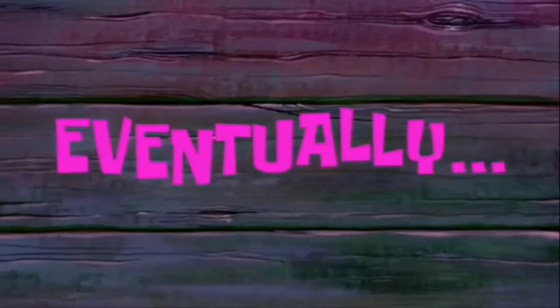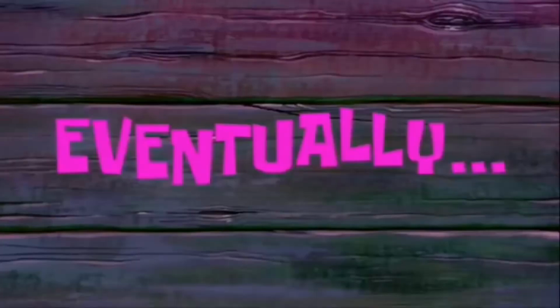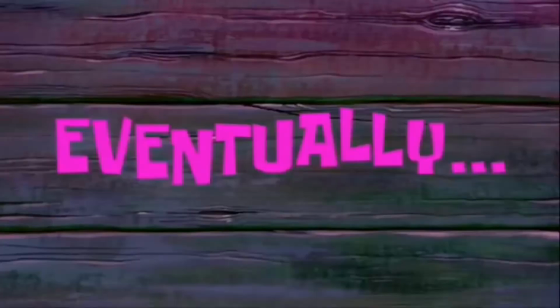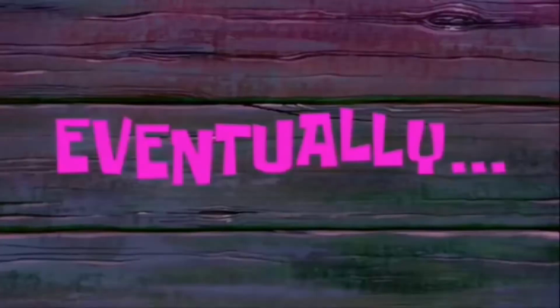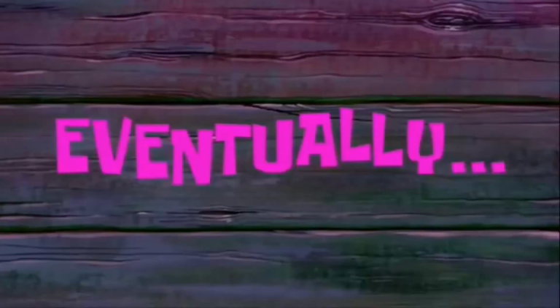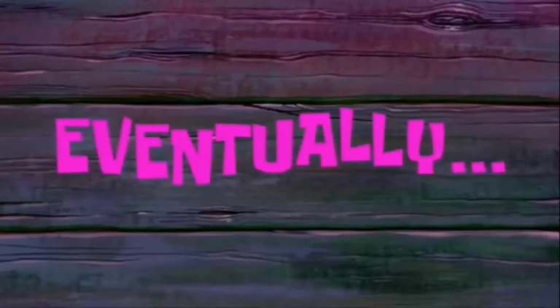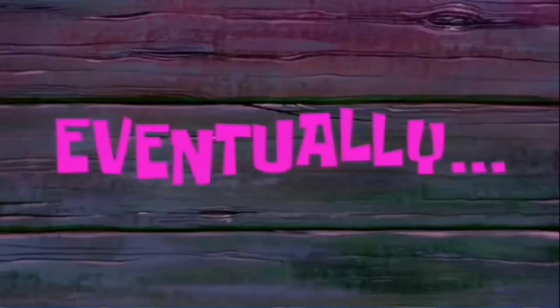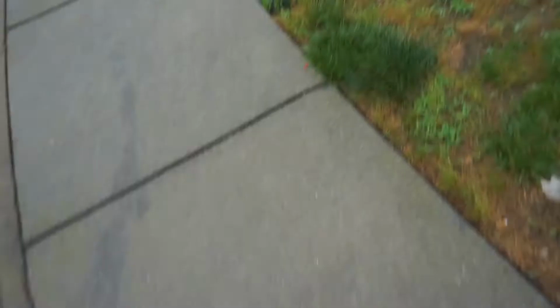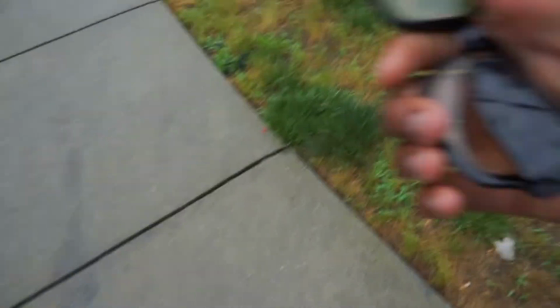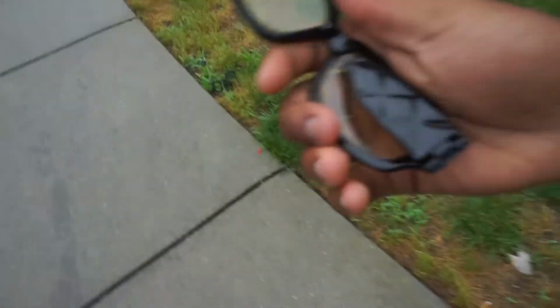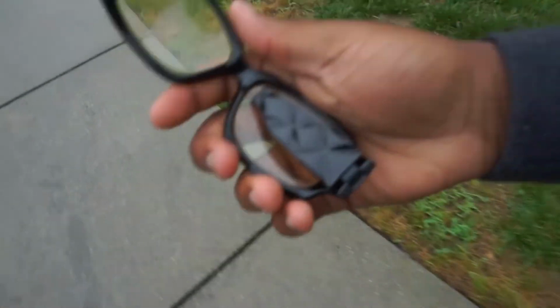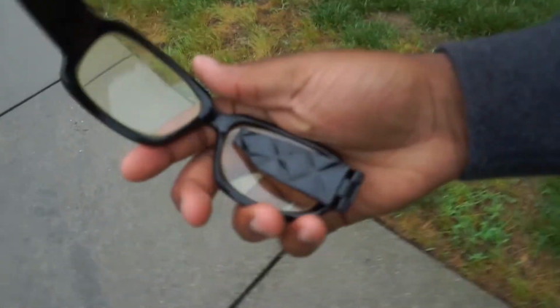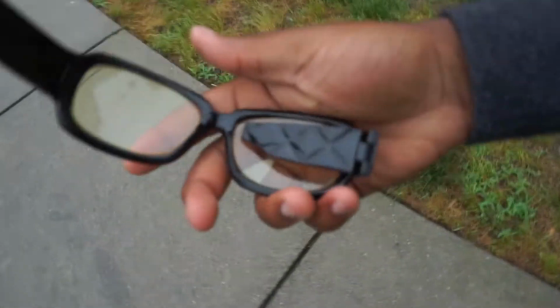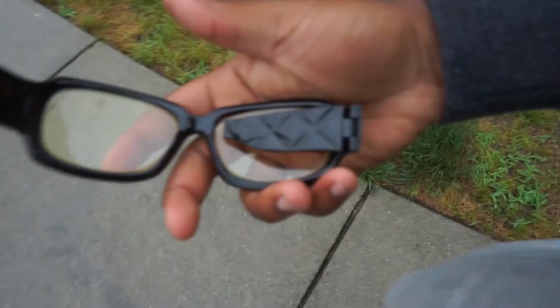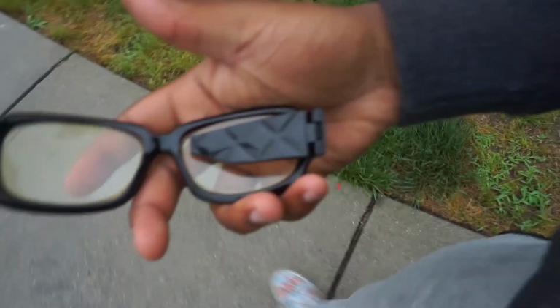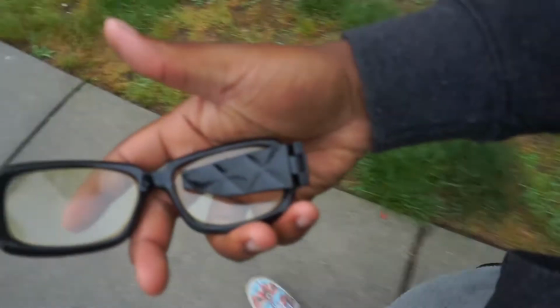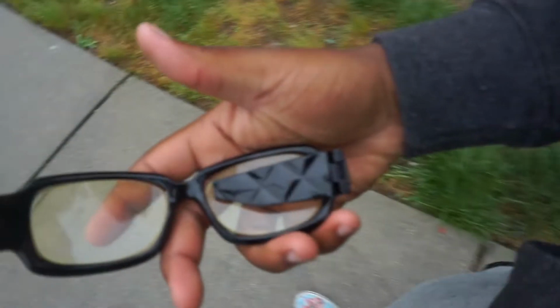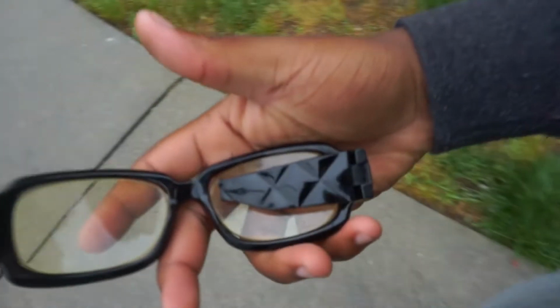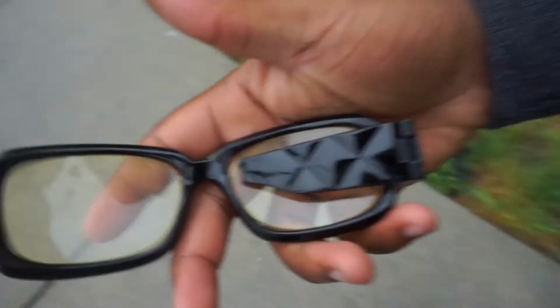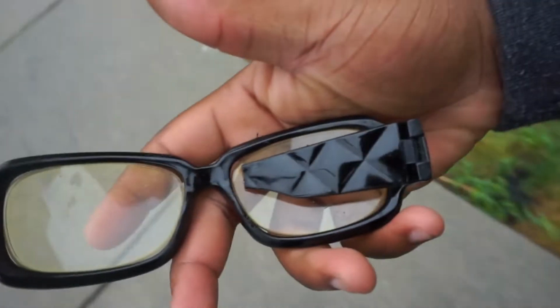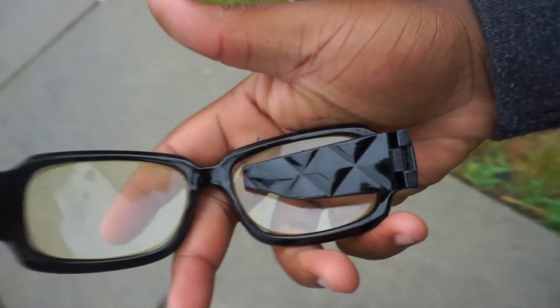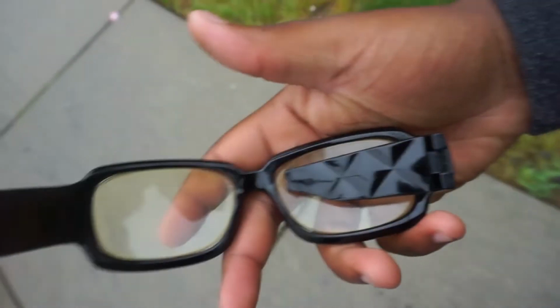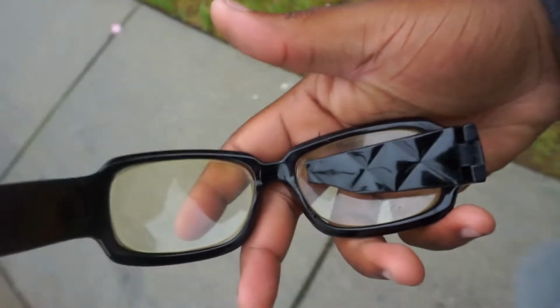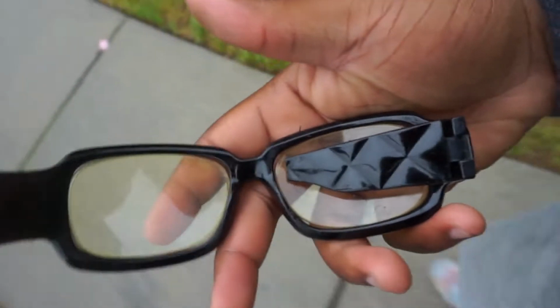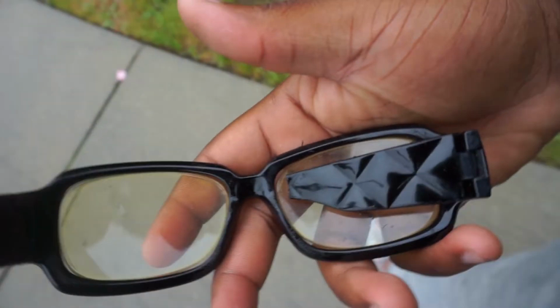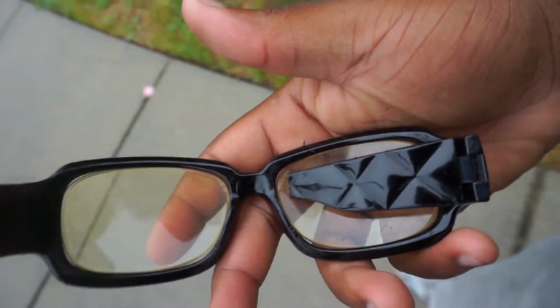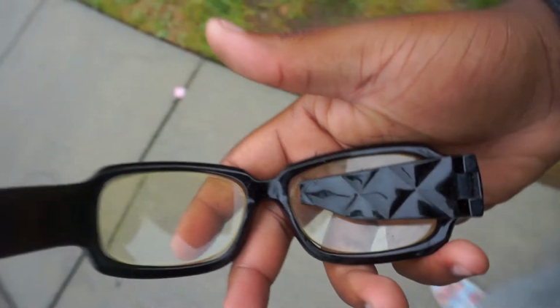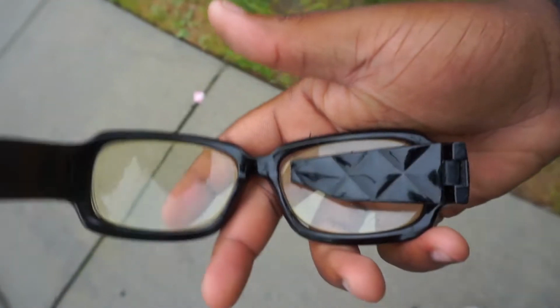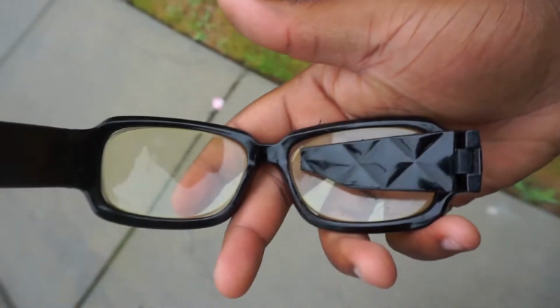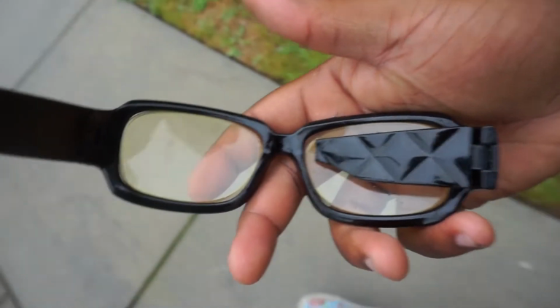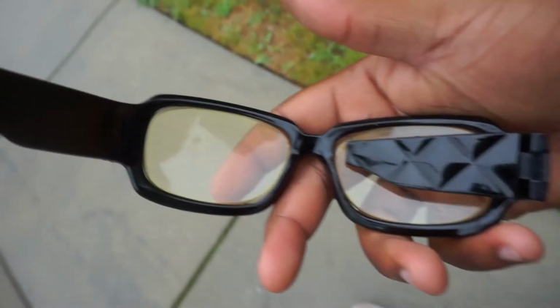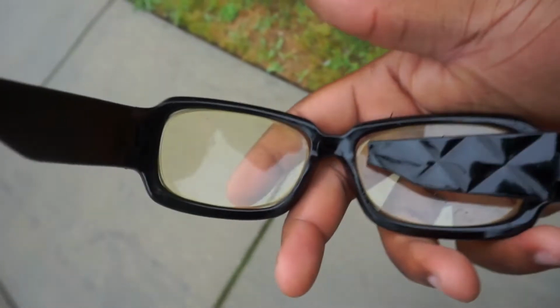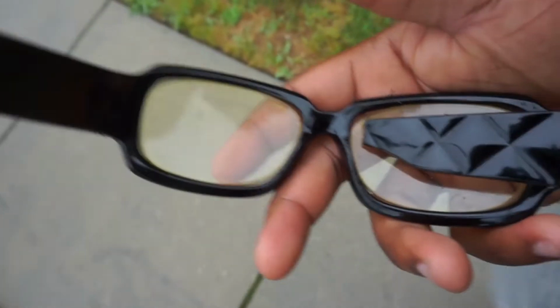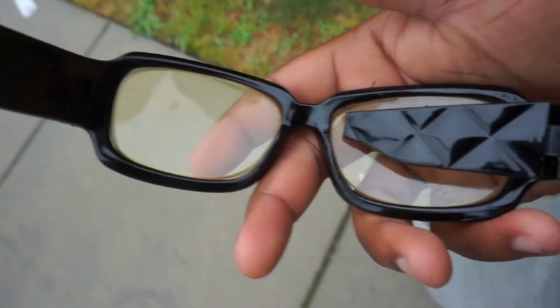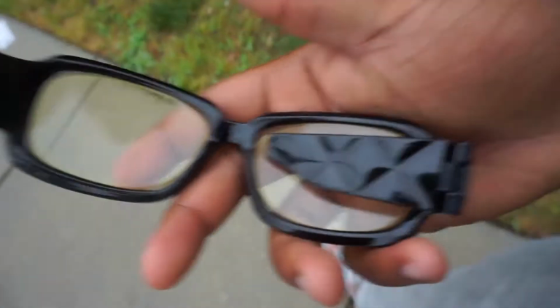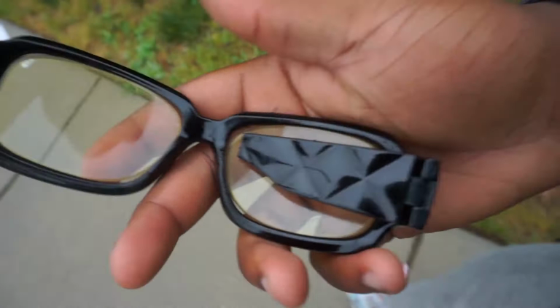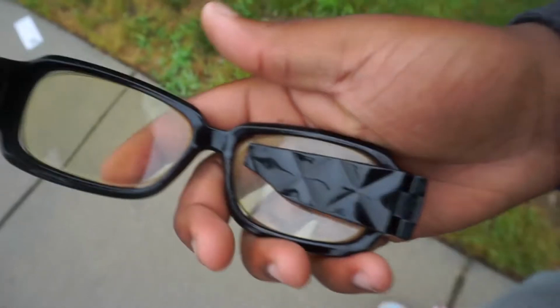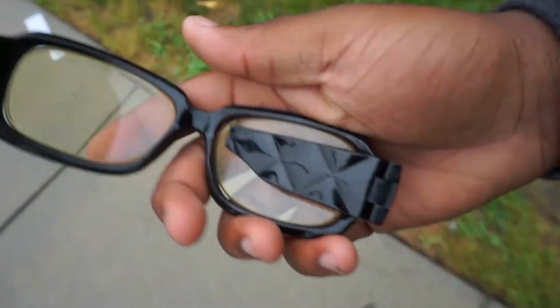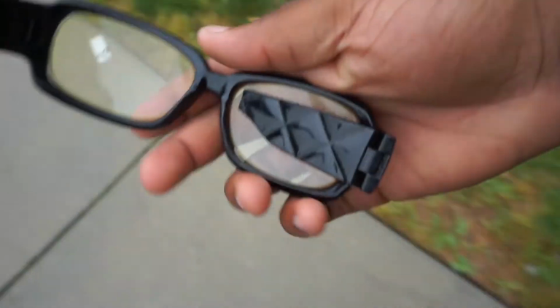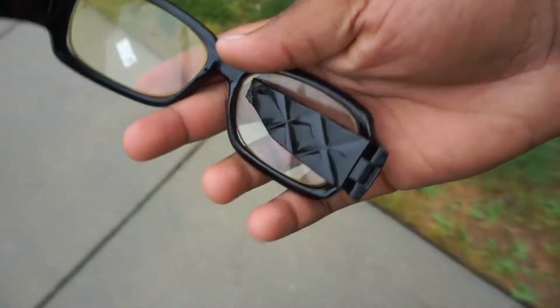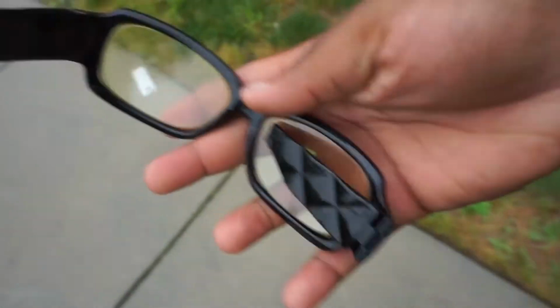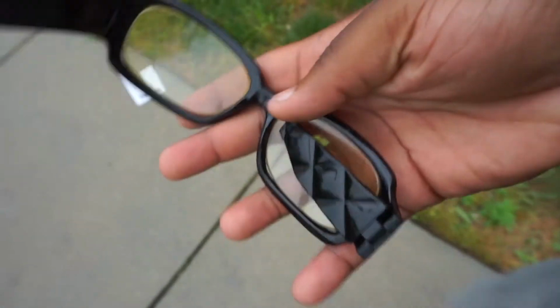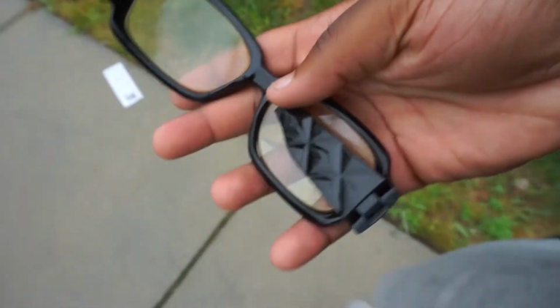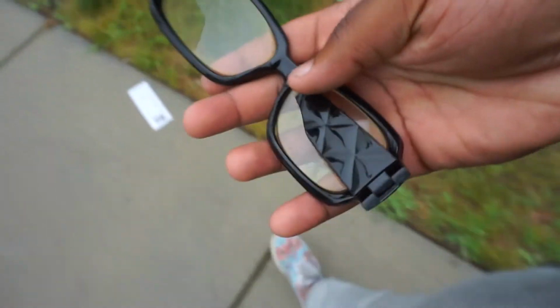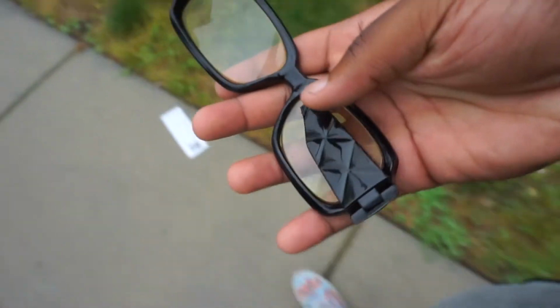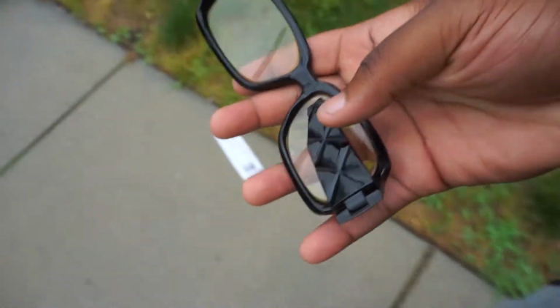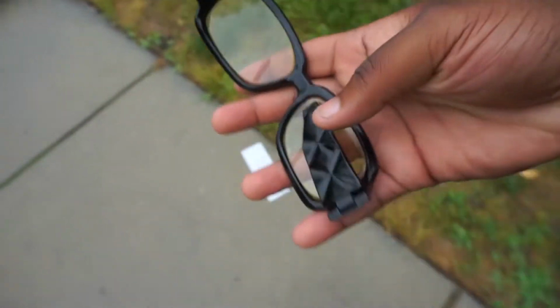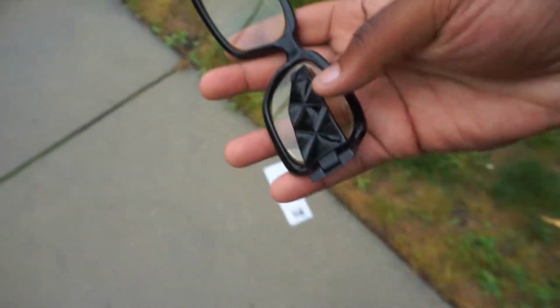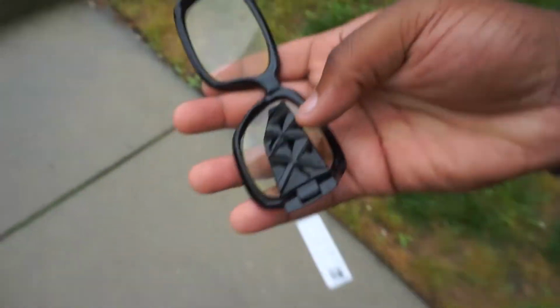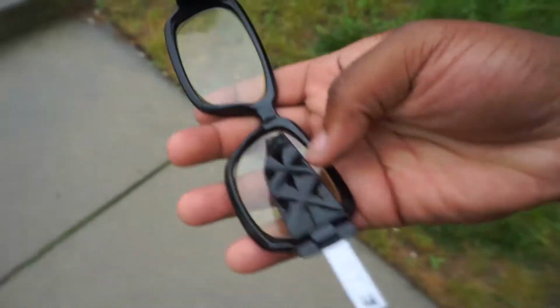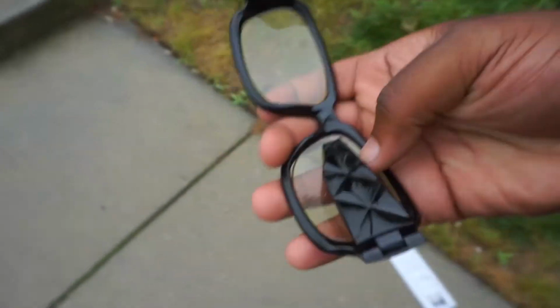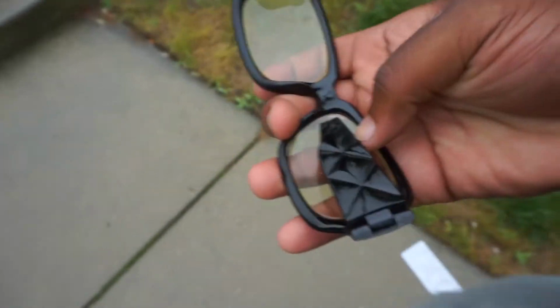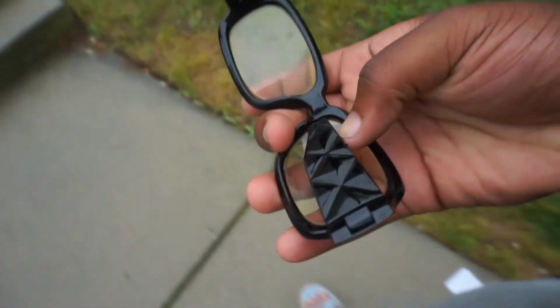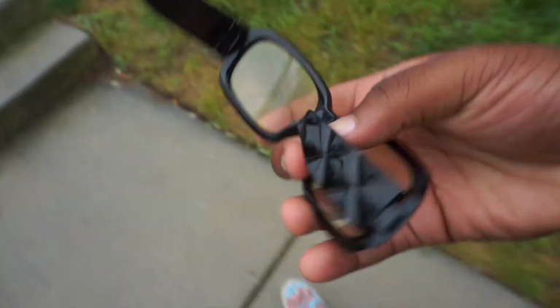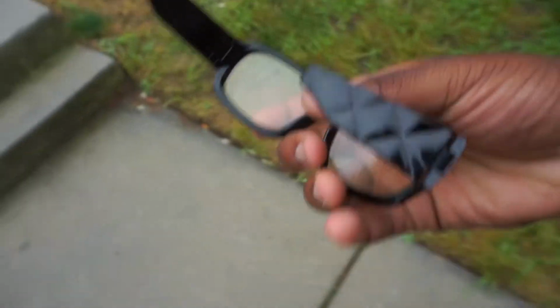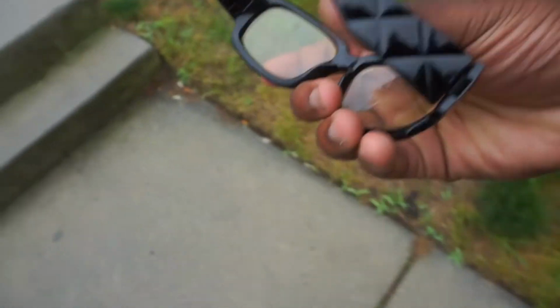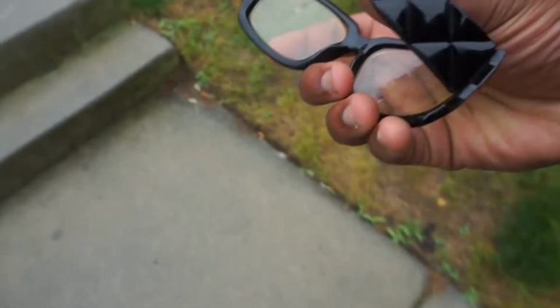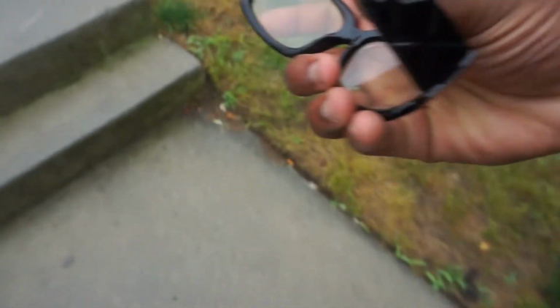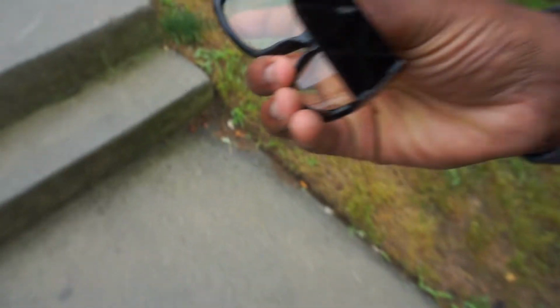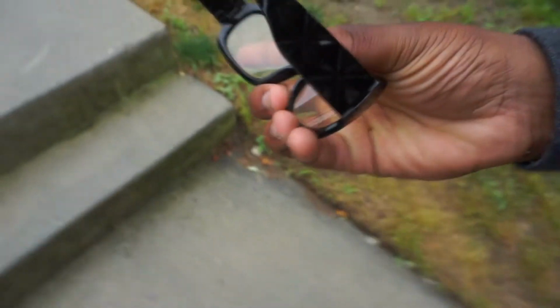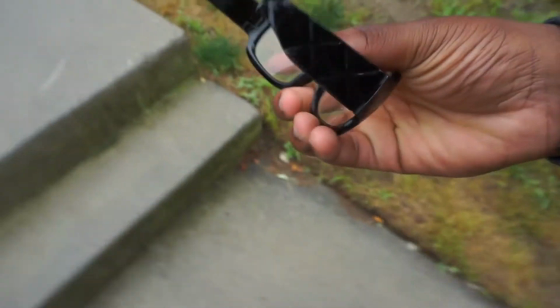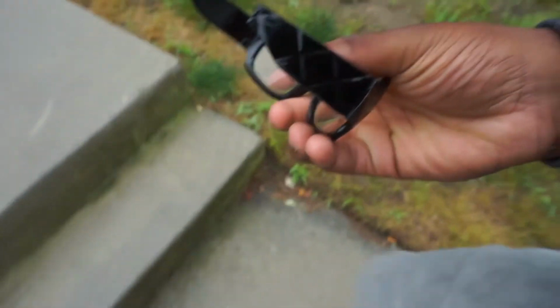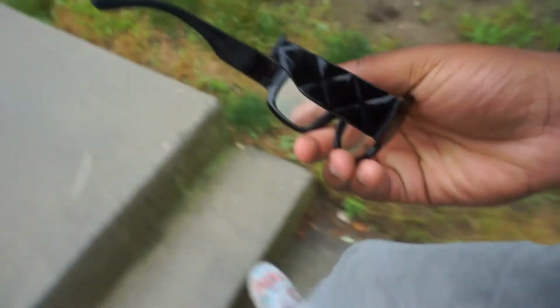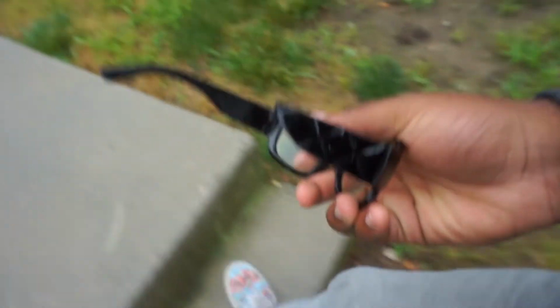I was so pissed off the day I broke these cheap-ass glasses. Now I've gotta get some new ones.